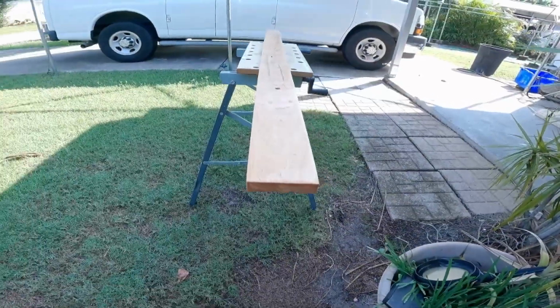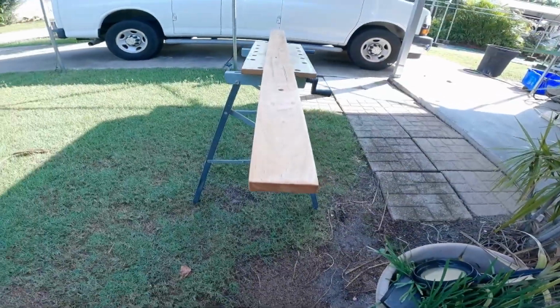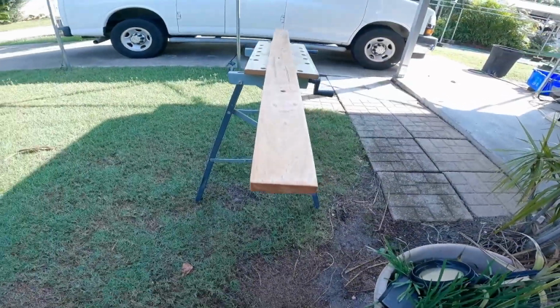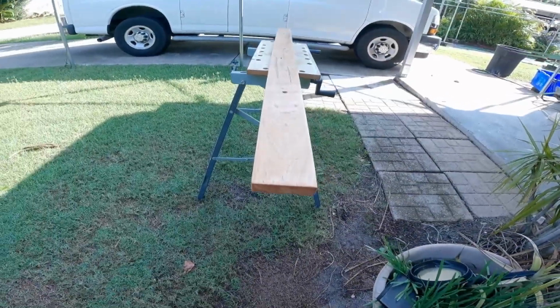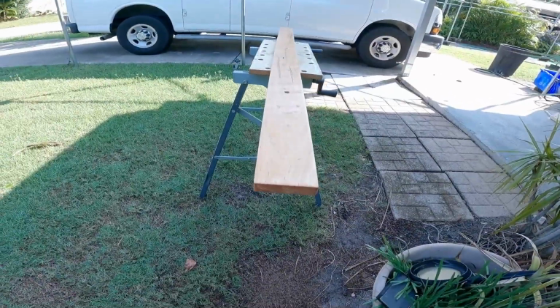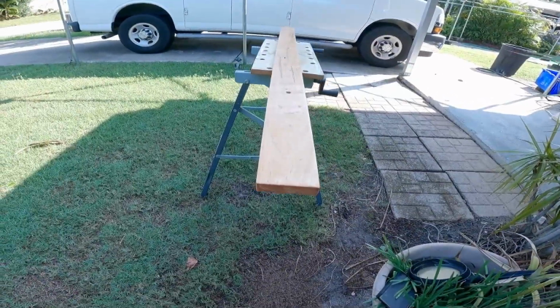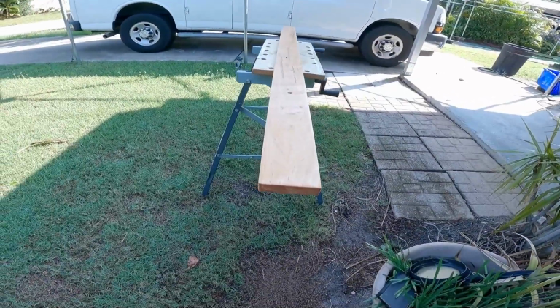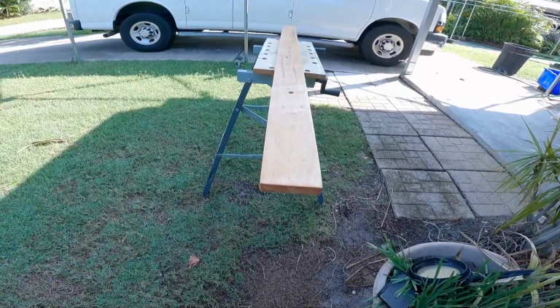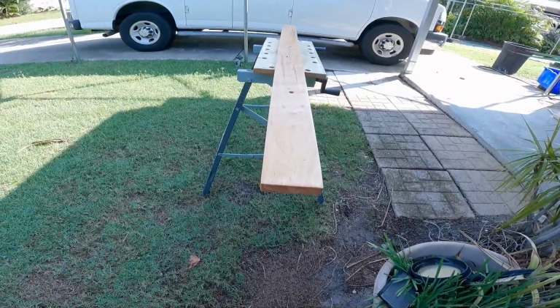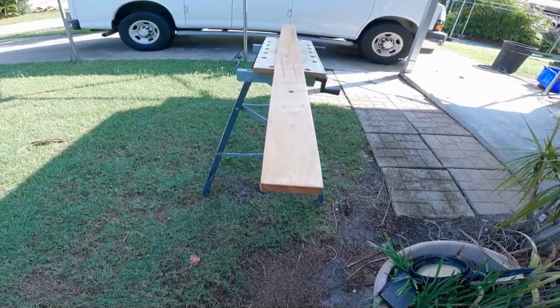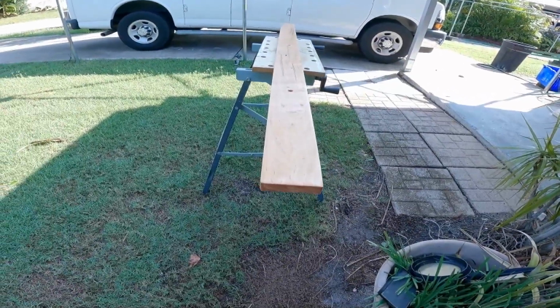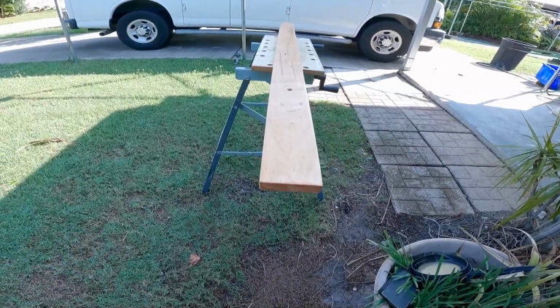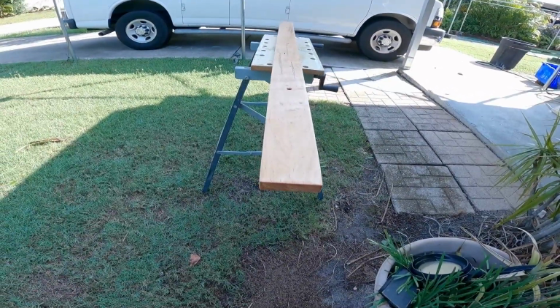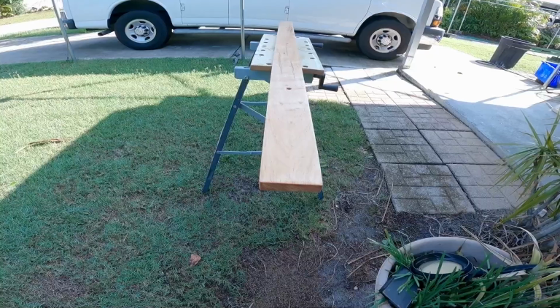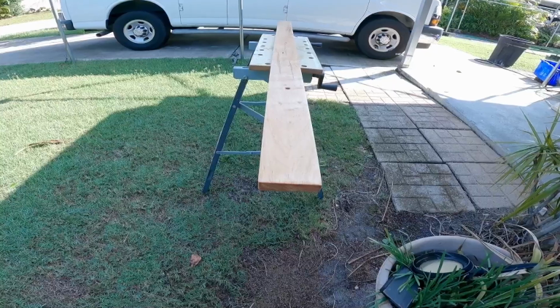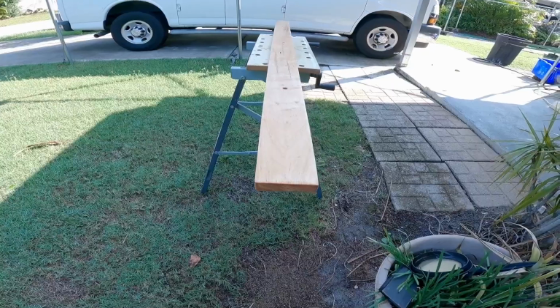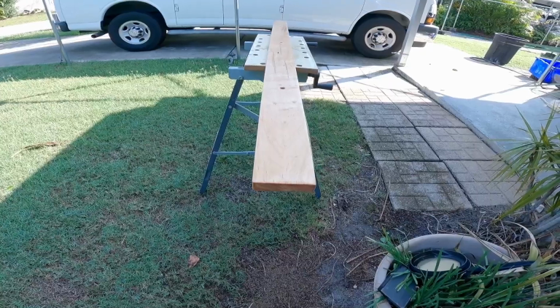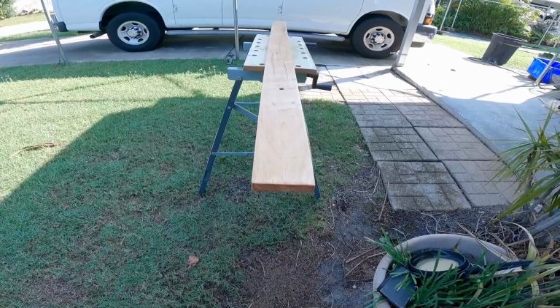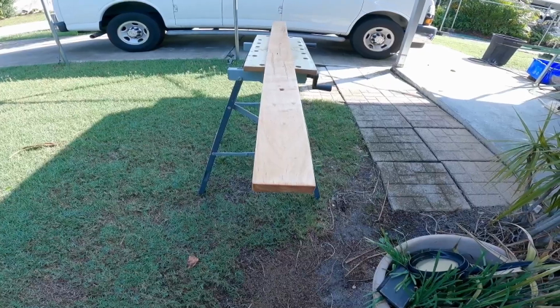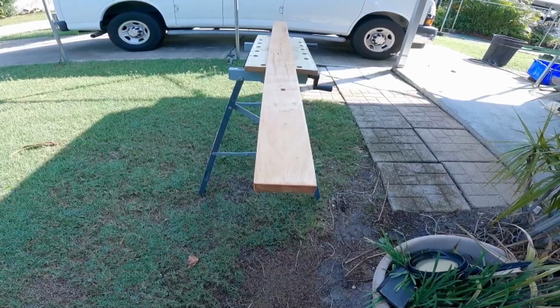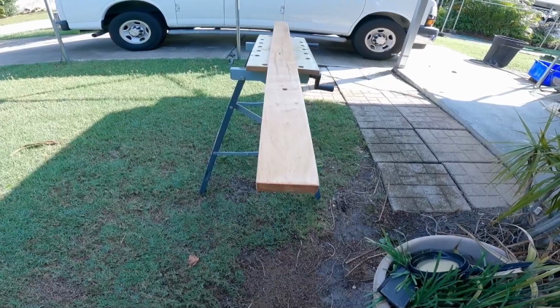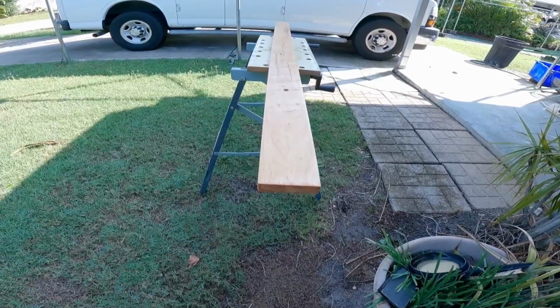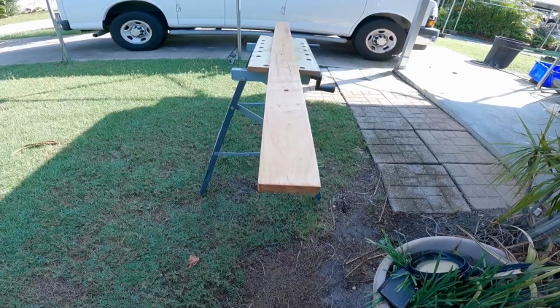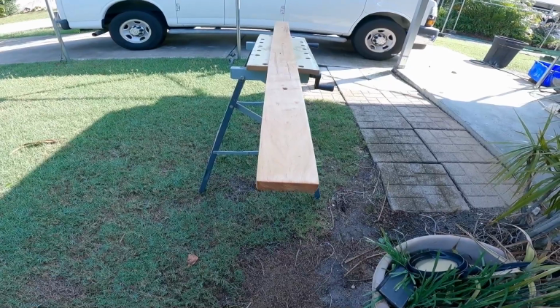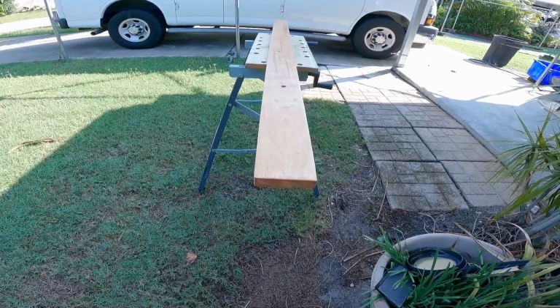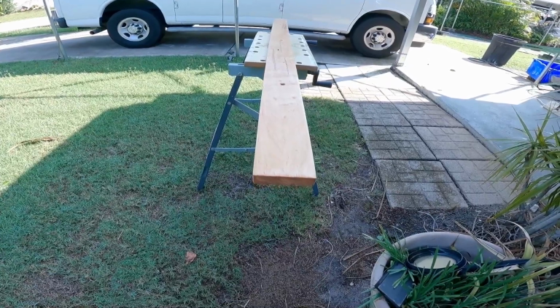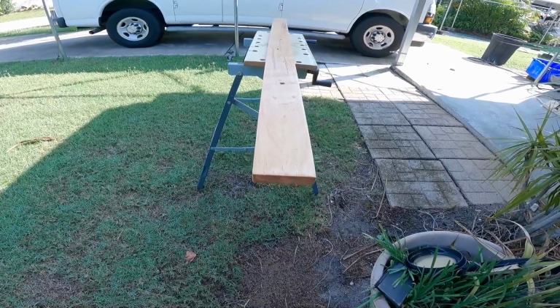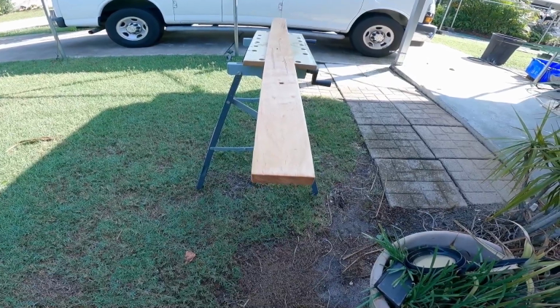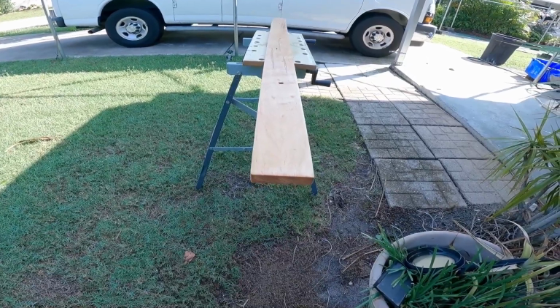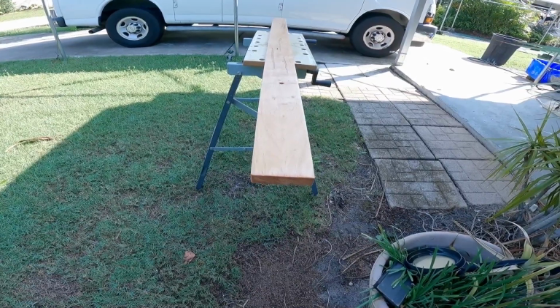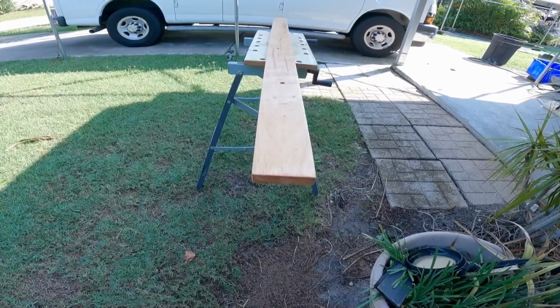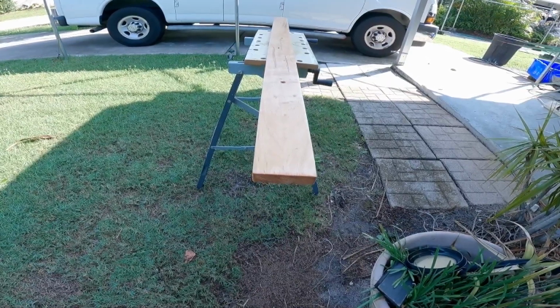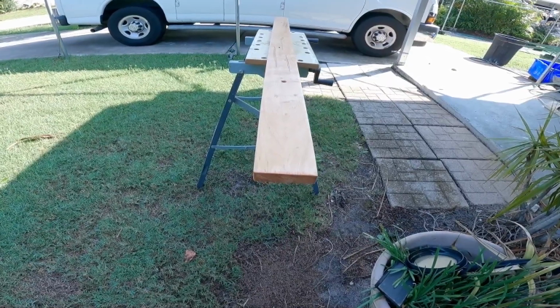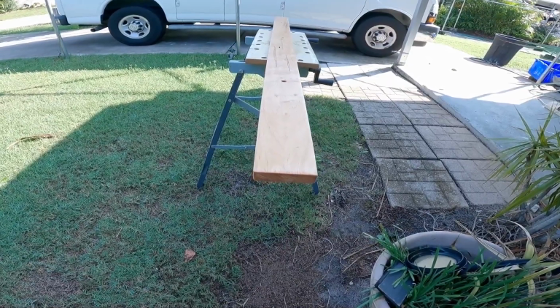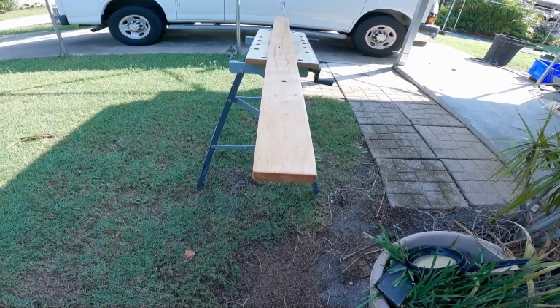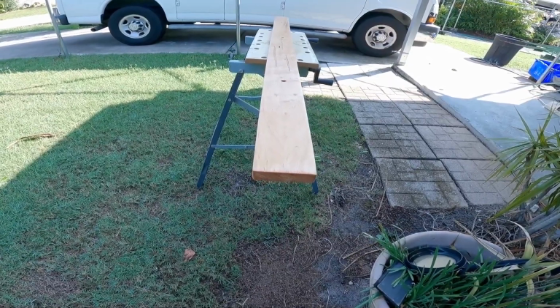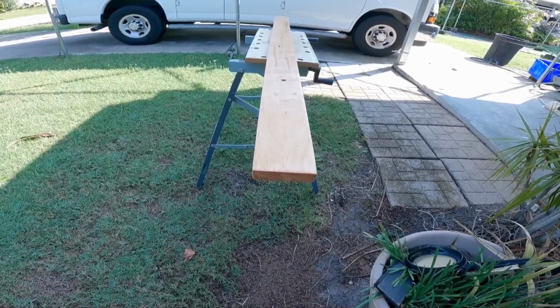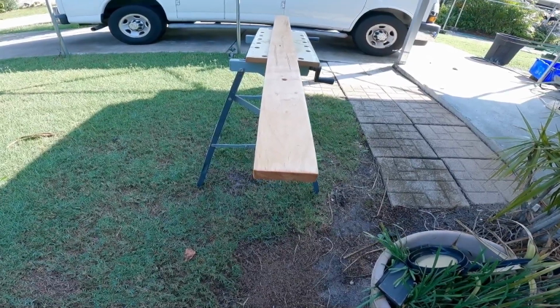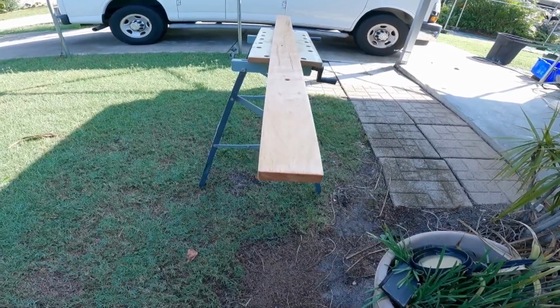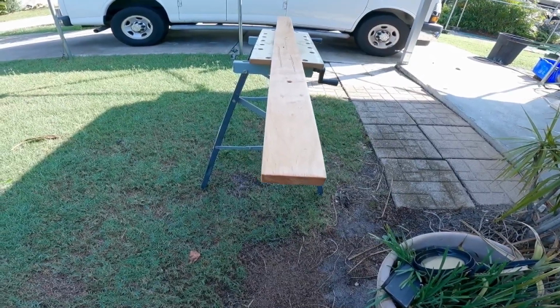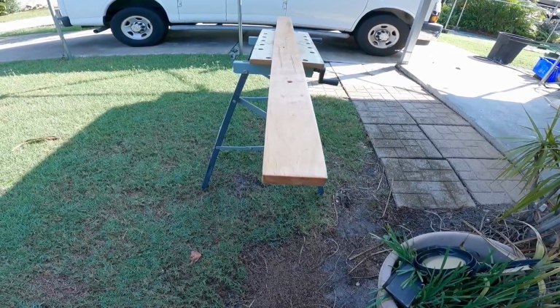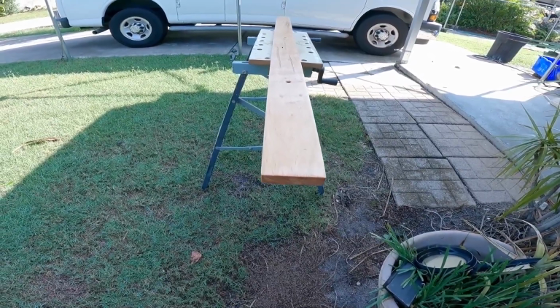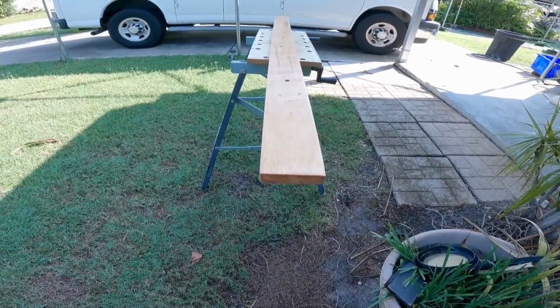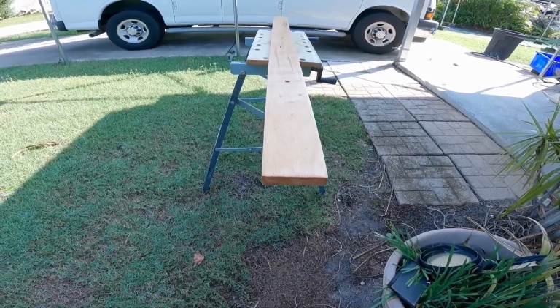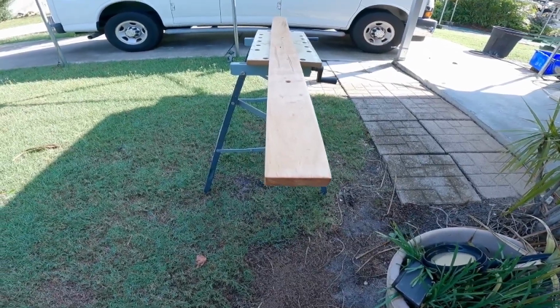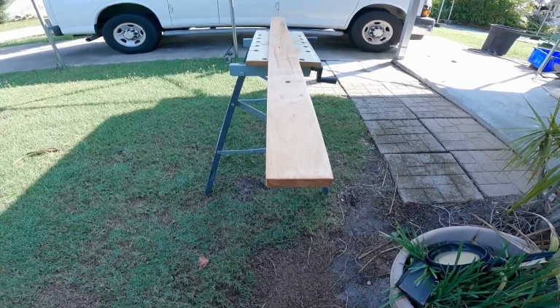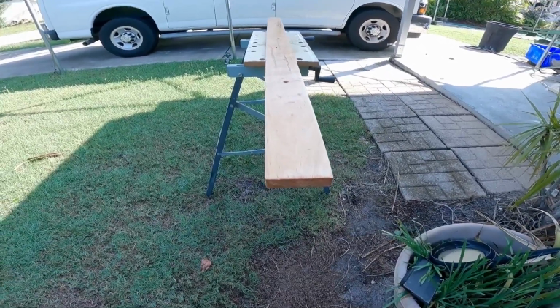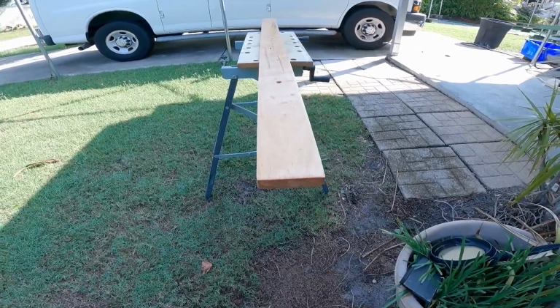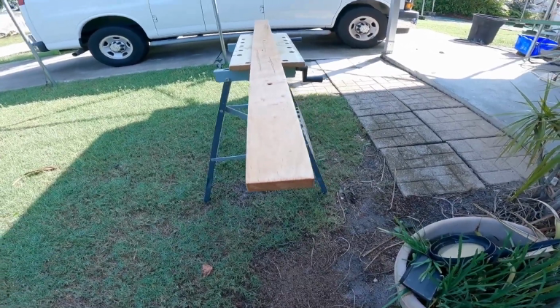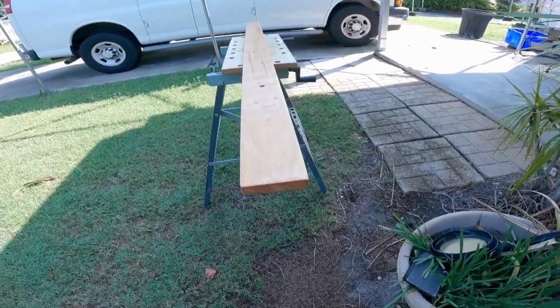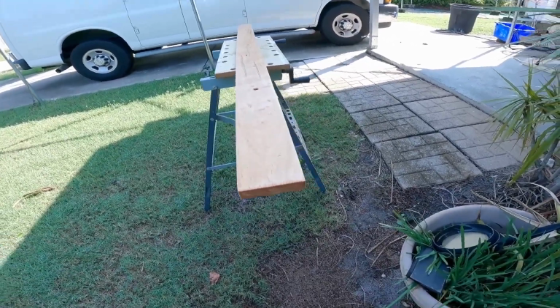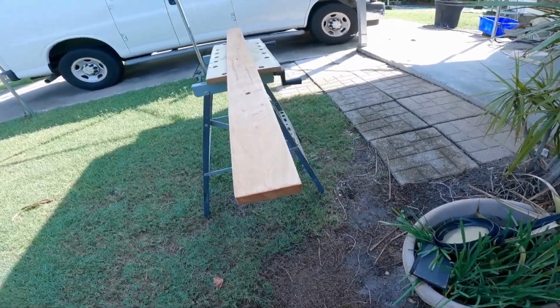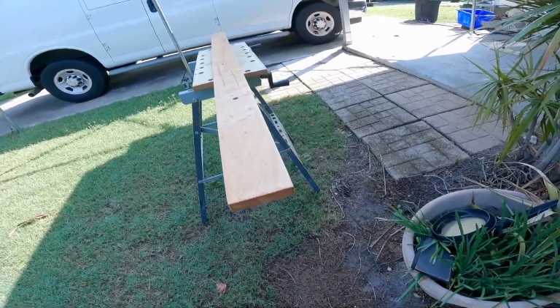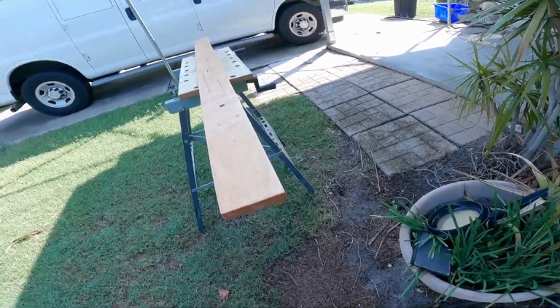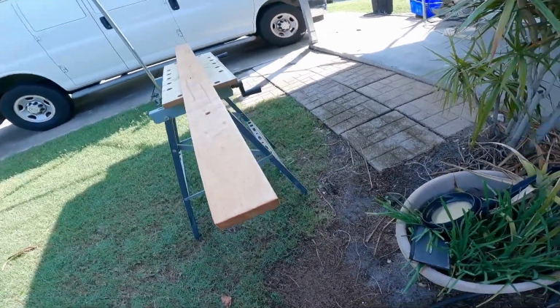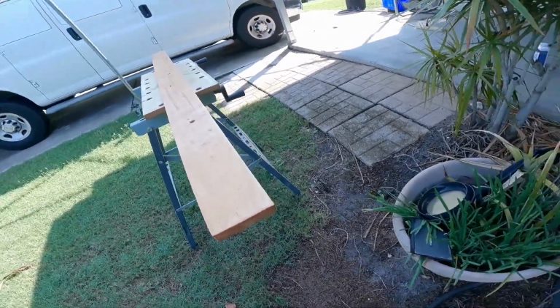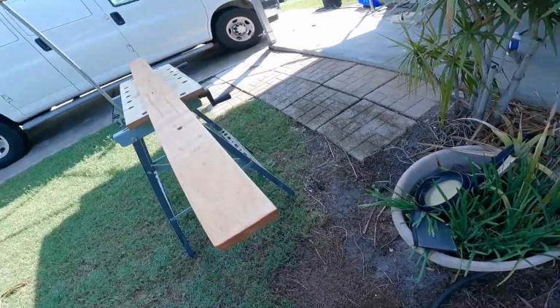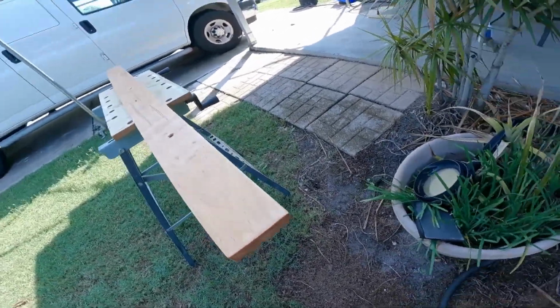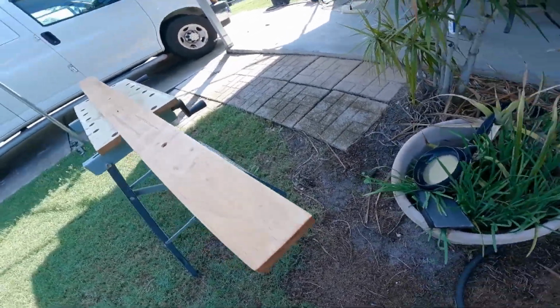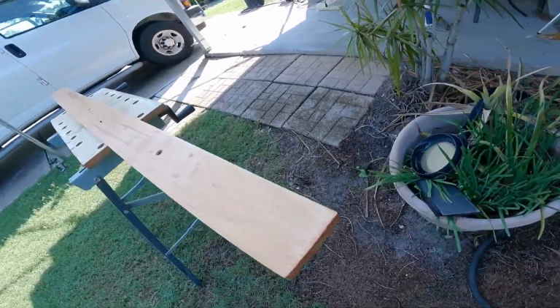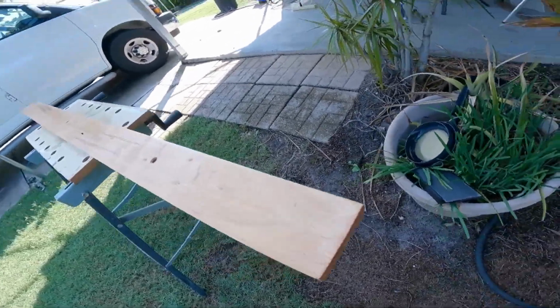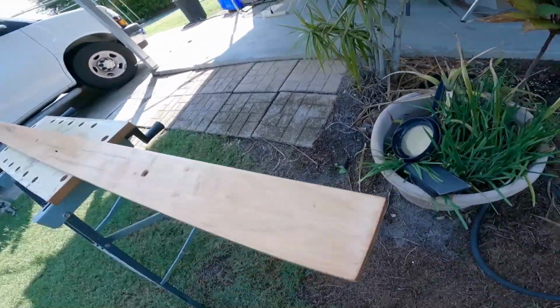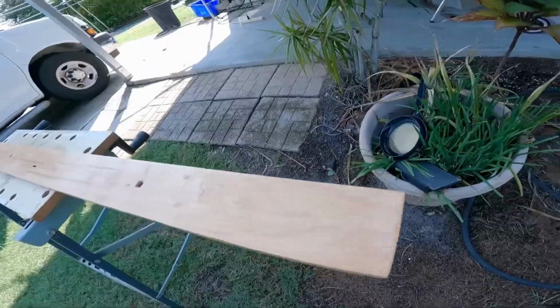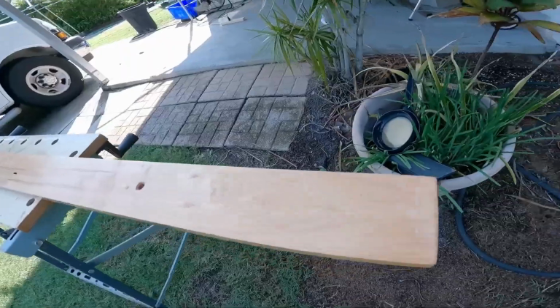We're gonna let this board sit for about 10 minutes, then we'll come back and wipe off the excess.